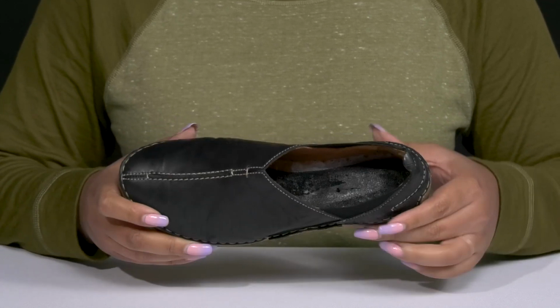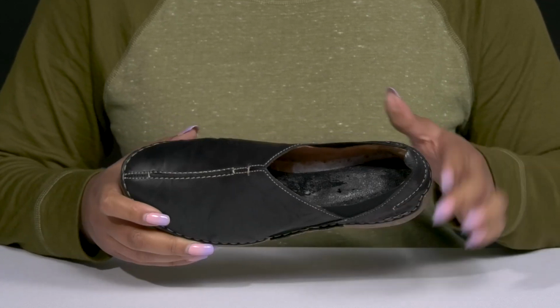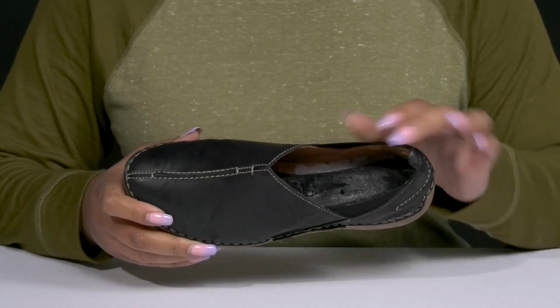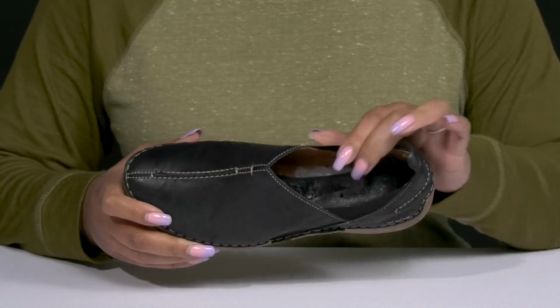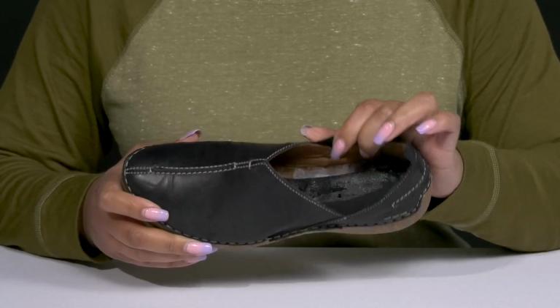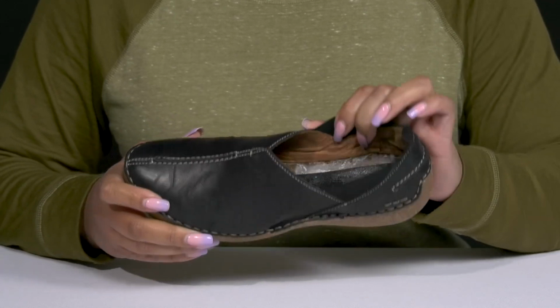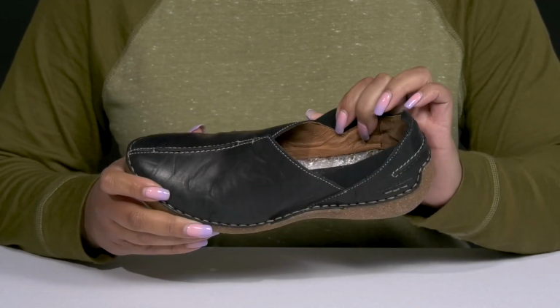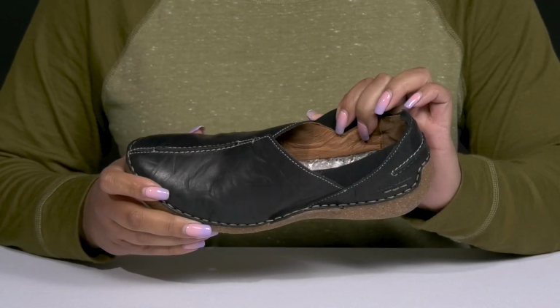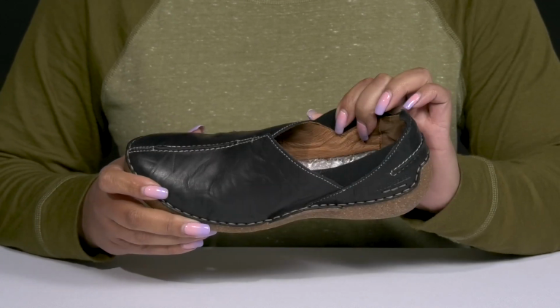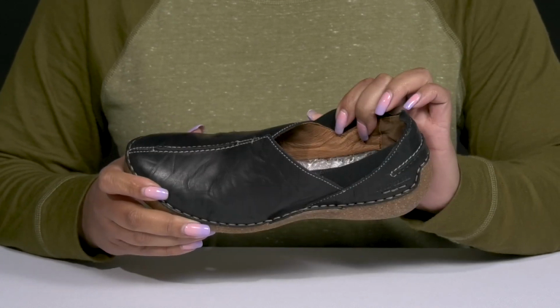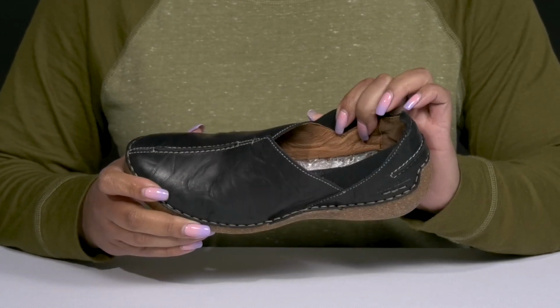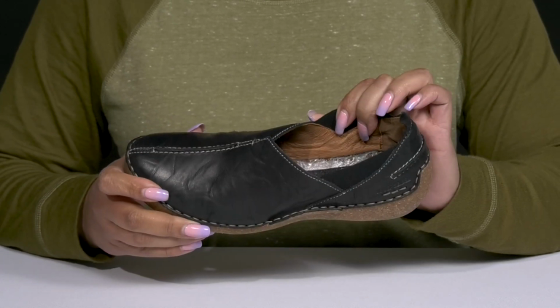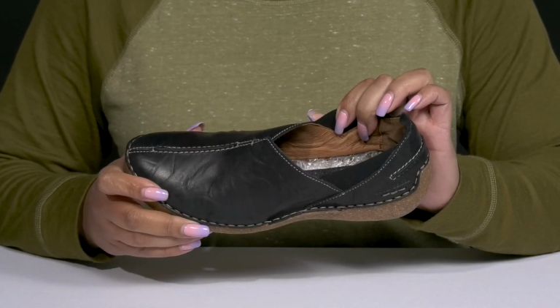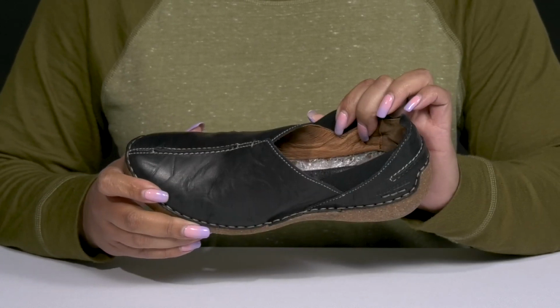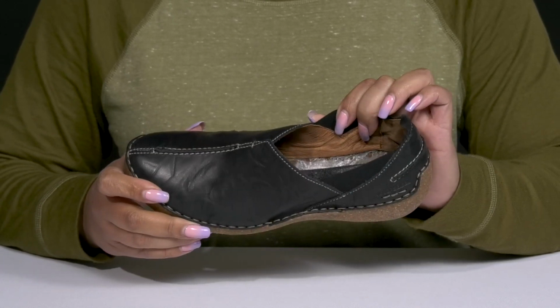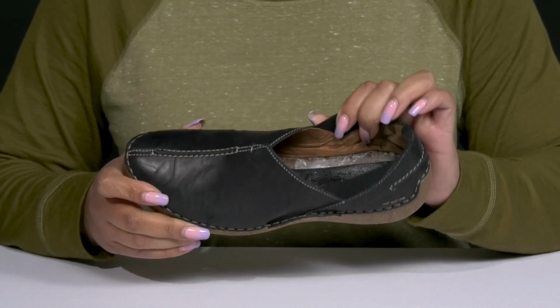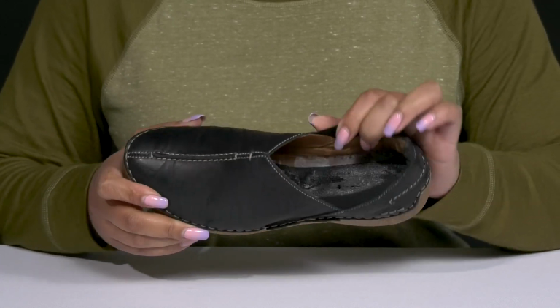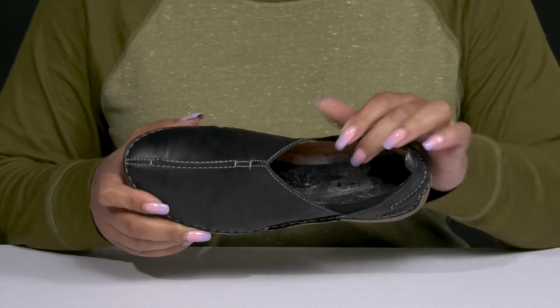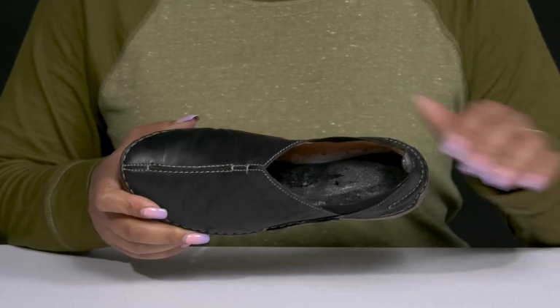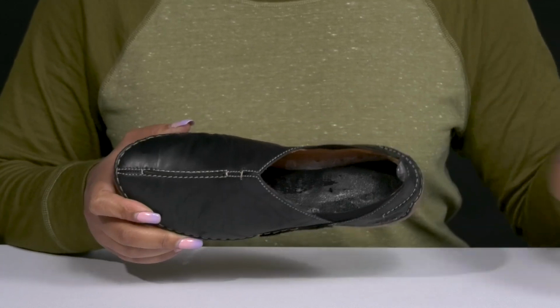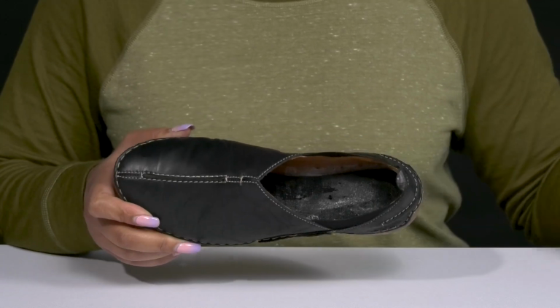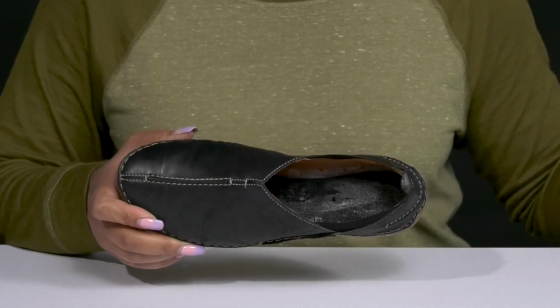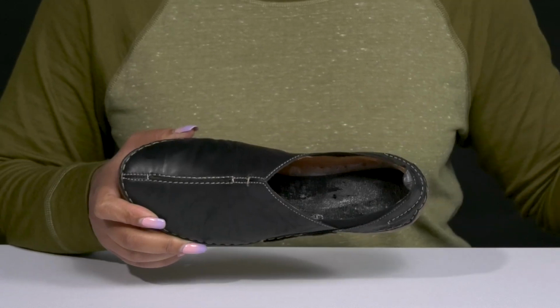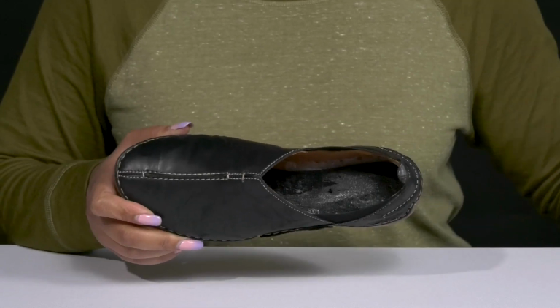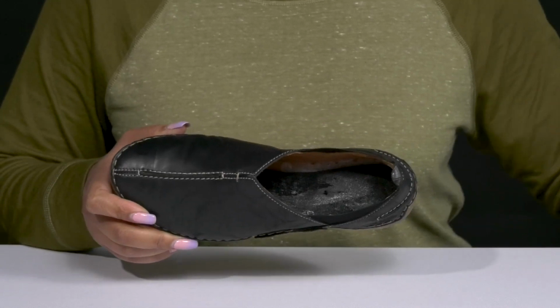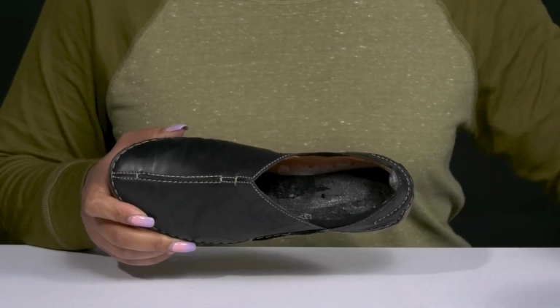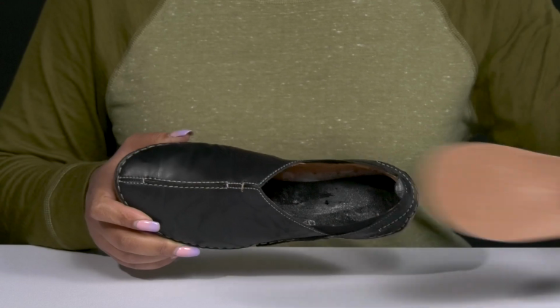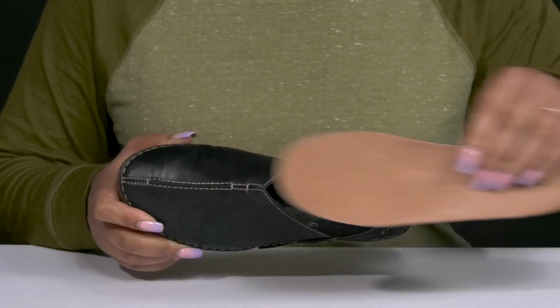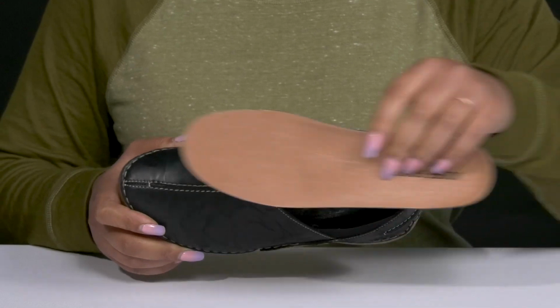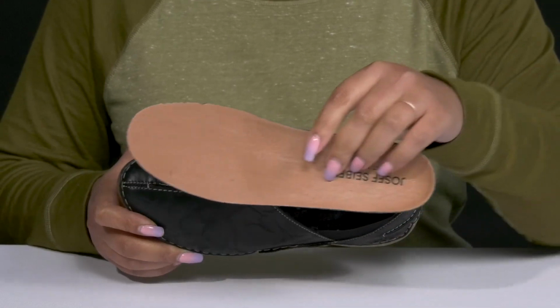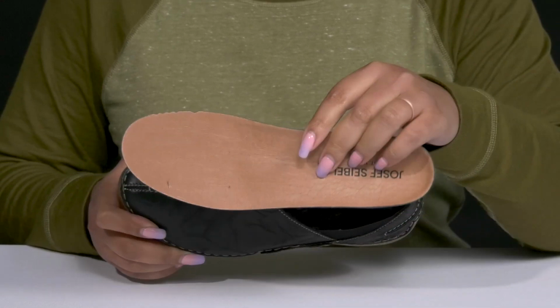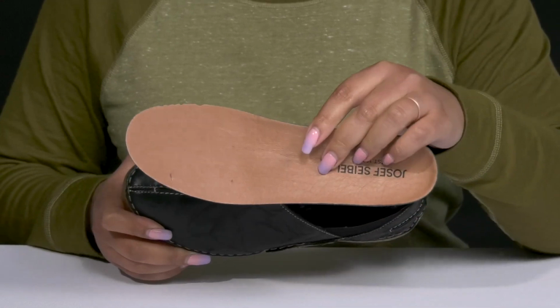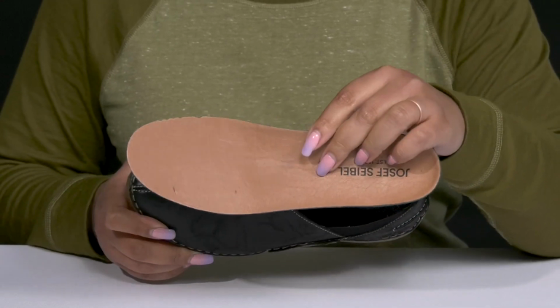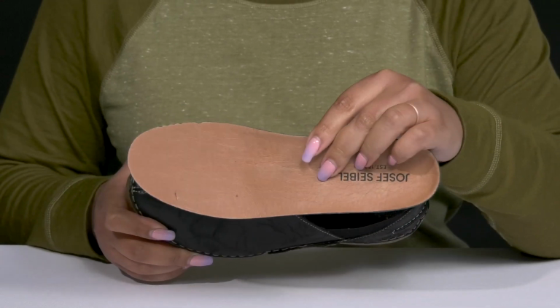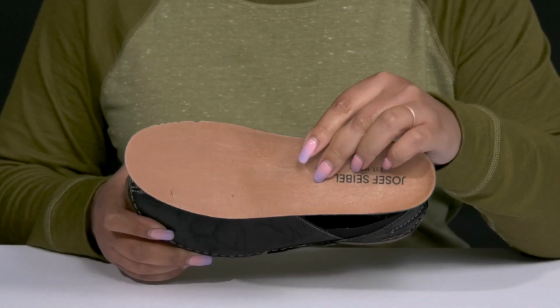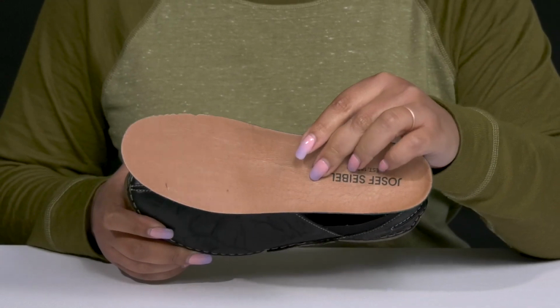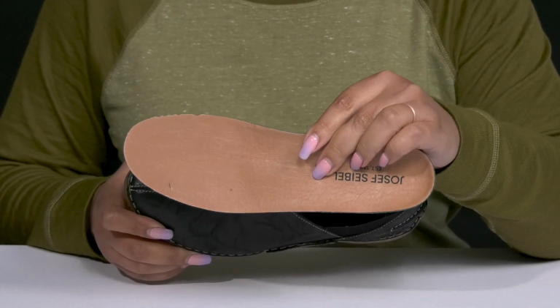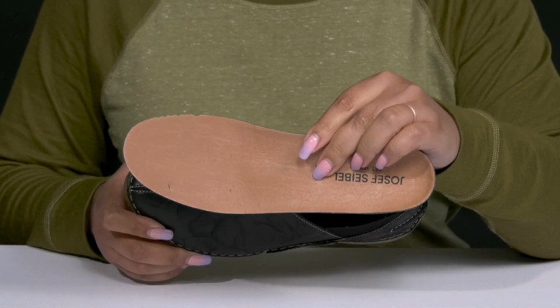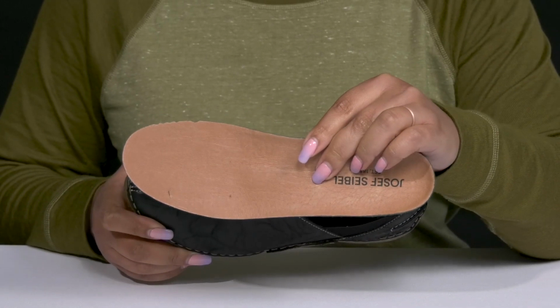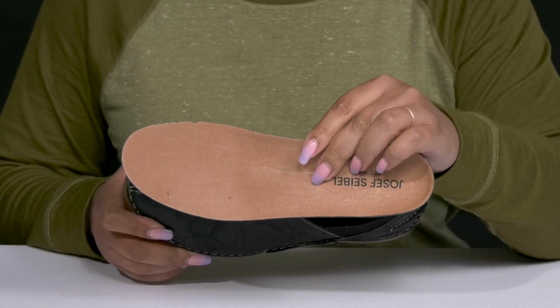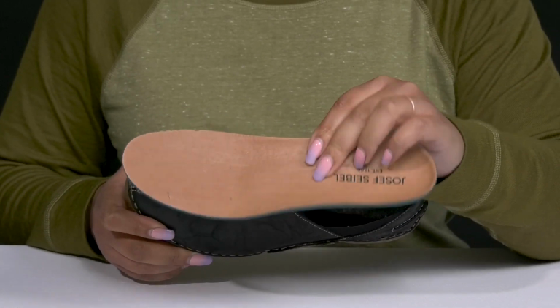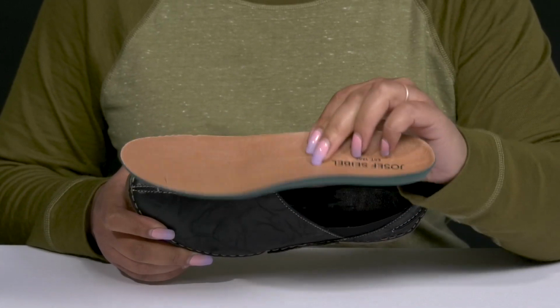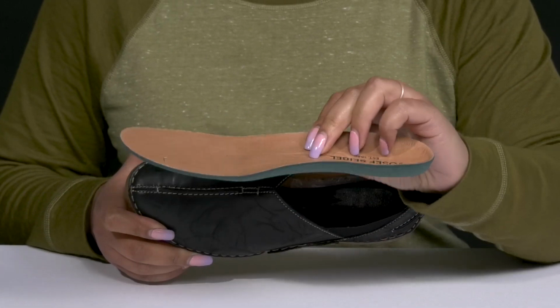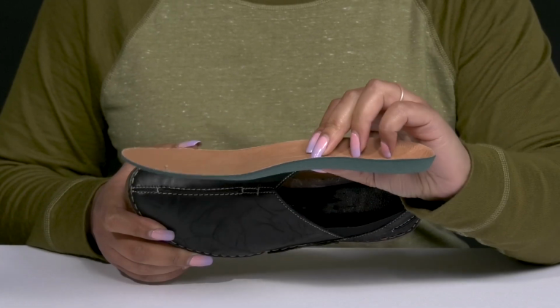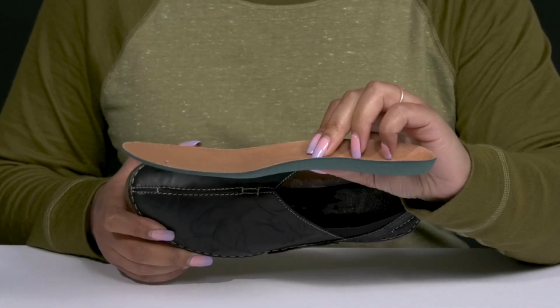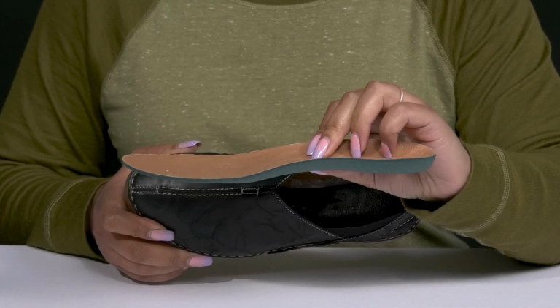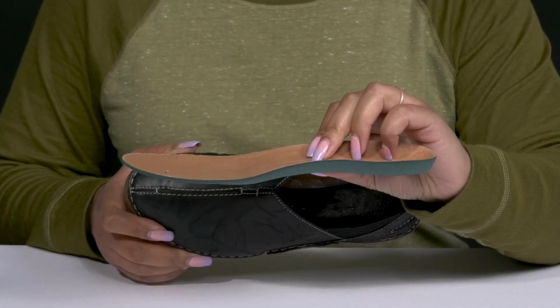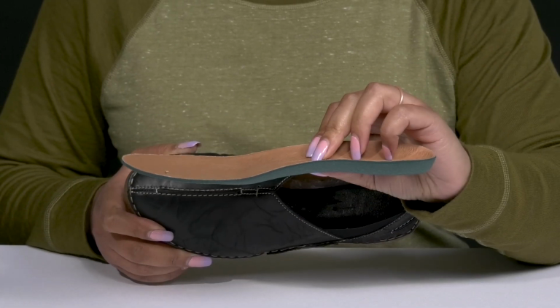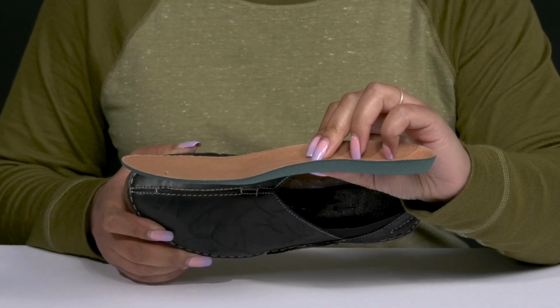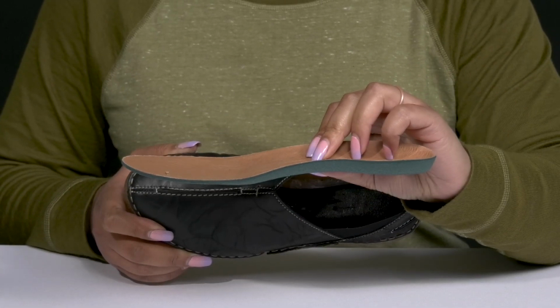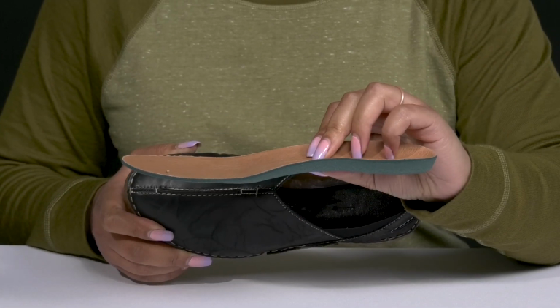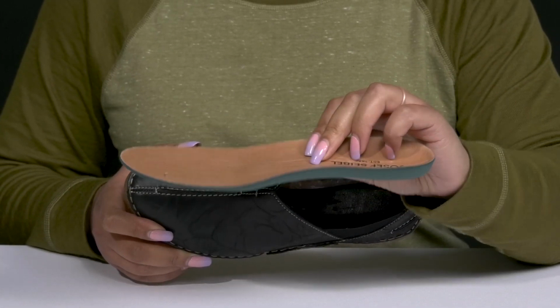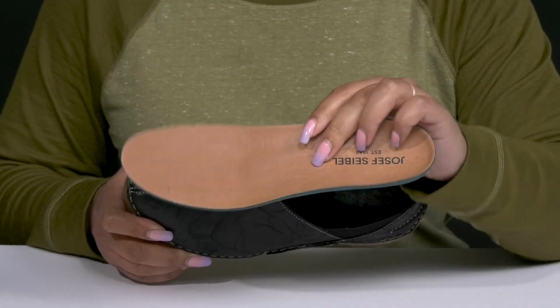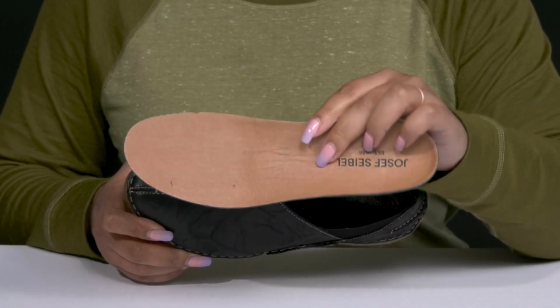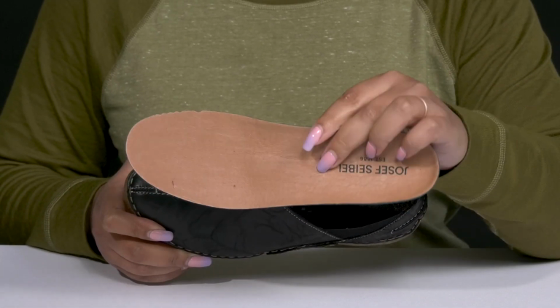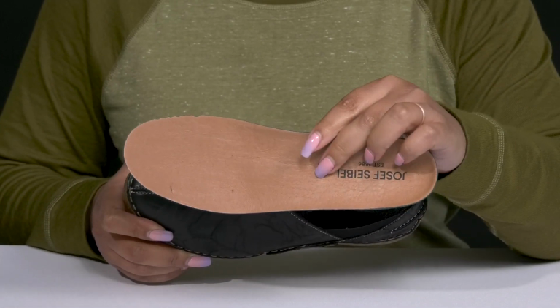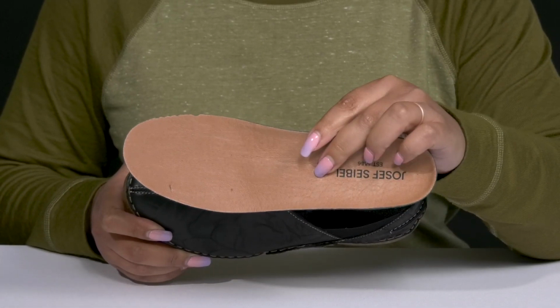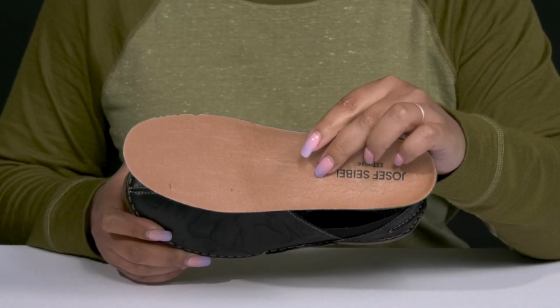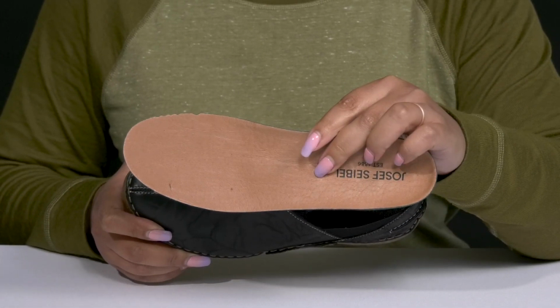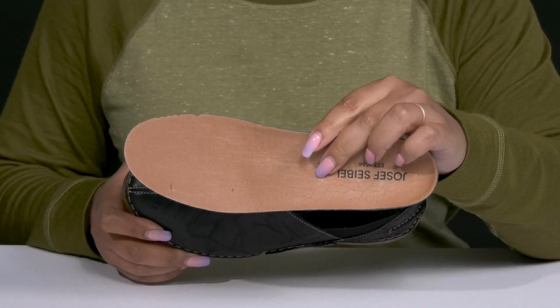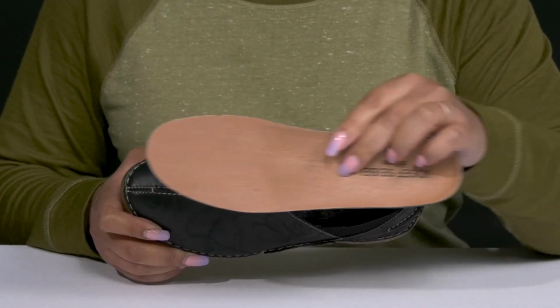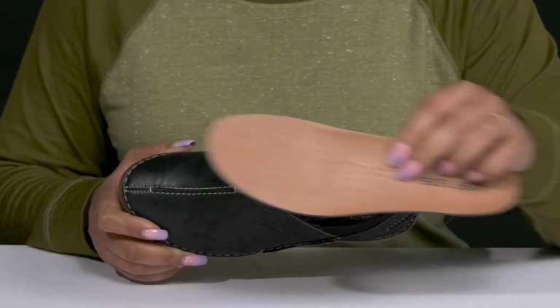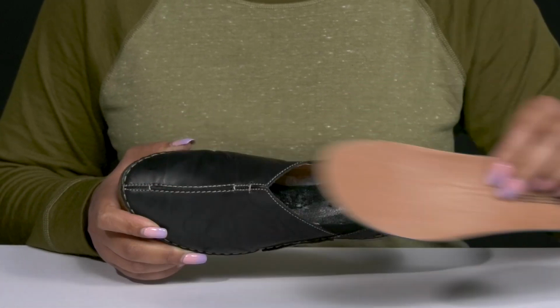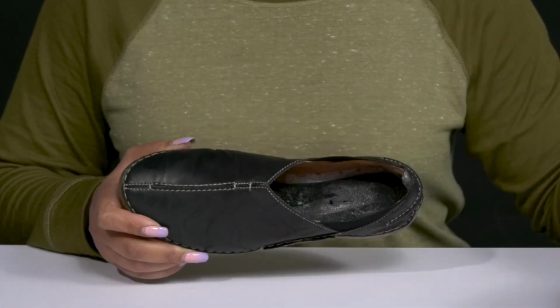Inside, there is a leather and textile lining with a removable footbed that is lightly padded and contoured to keep you comfortable all day.